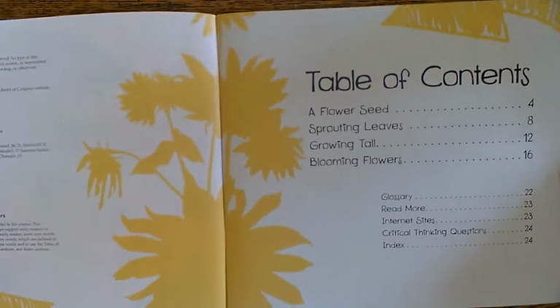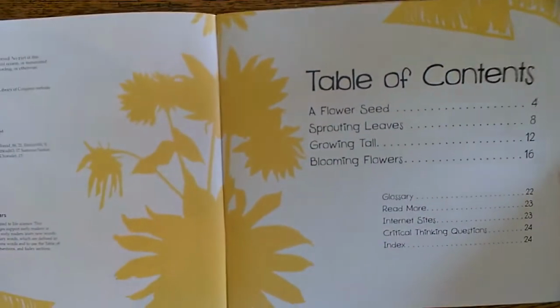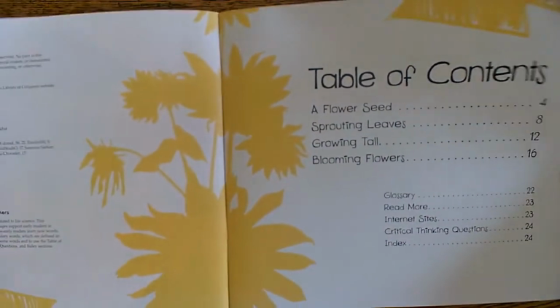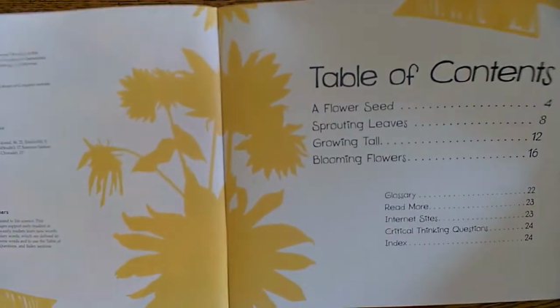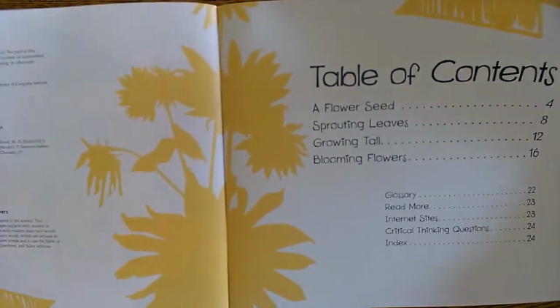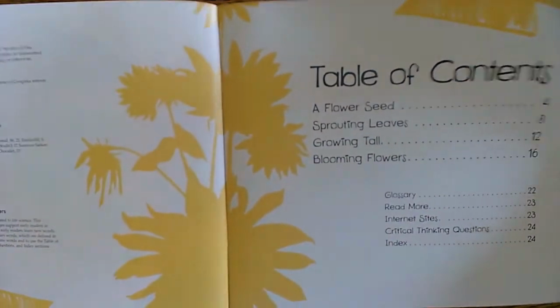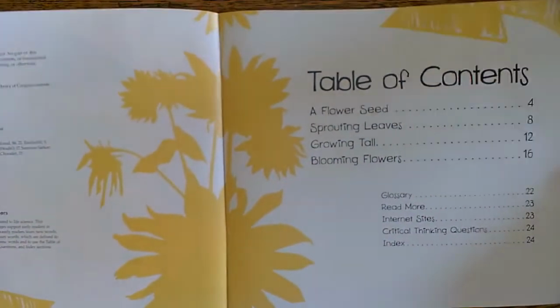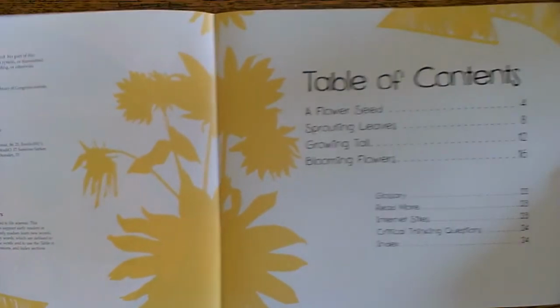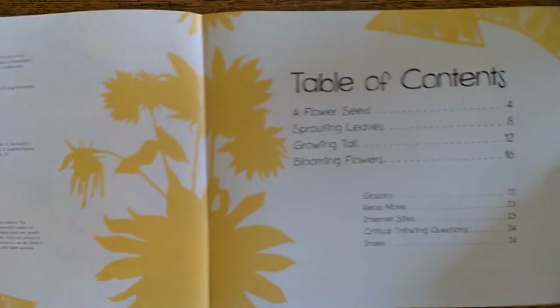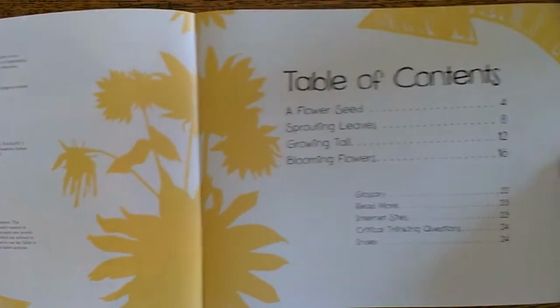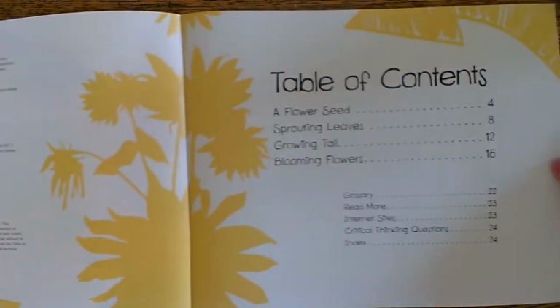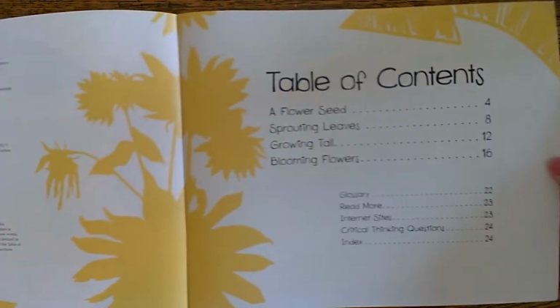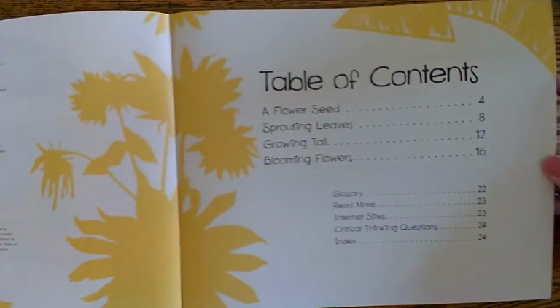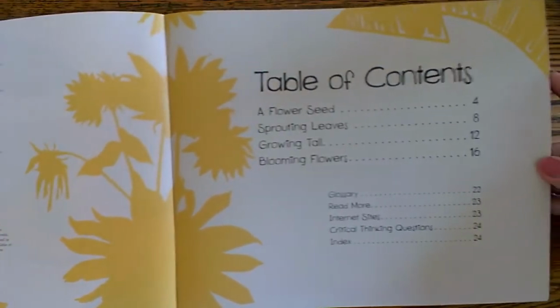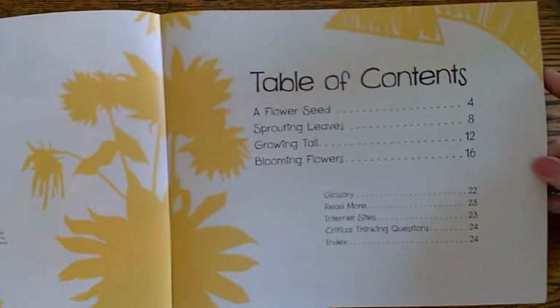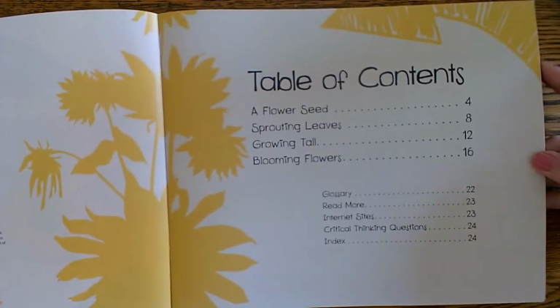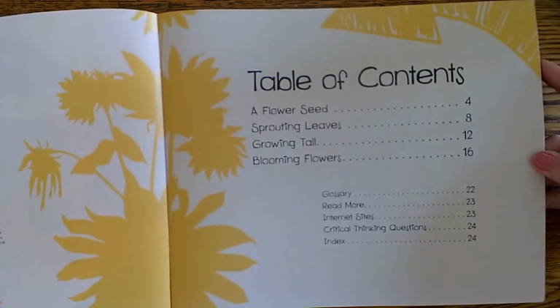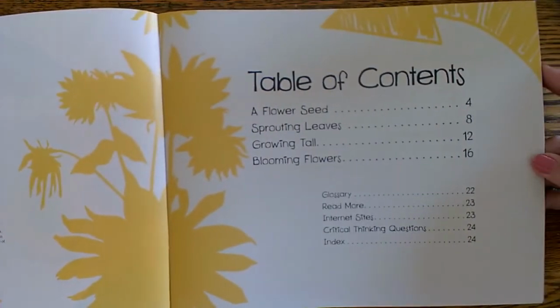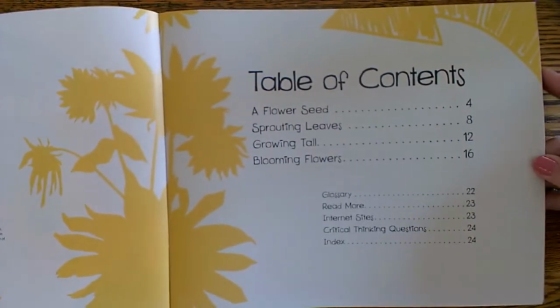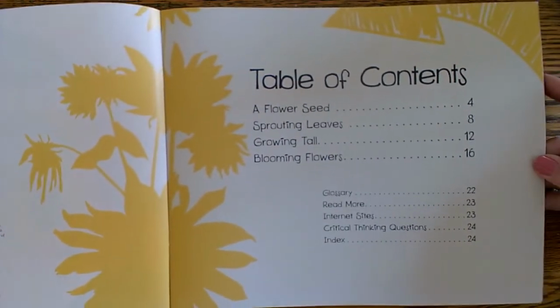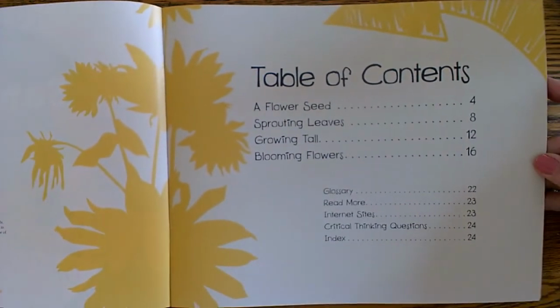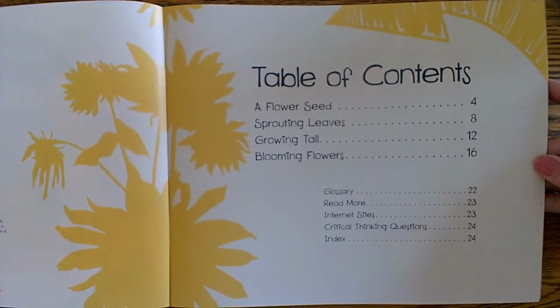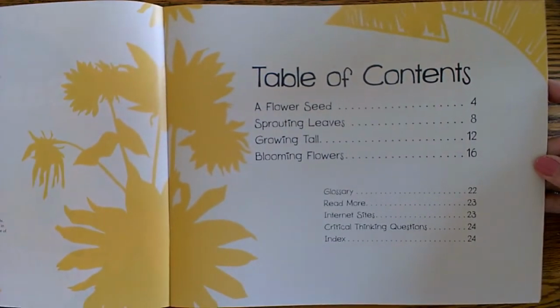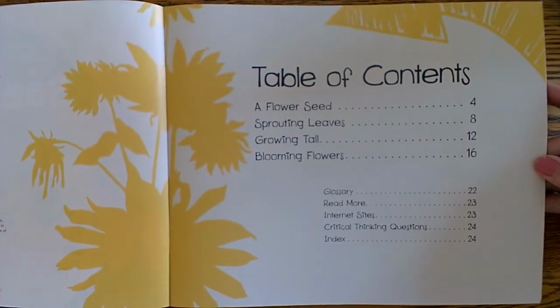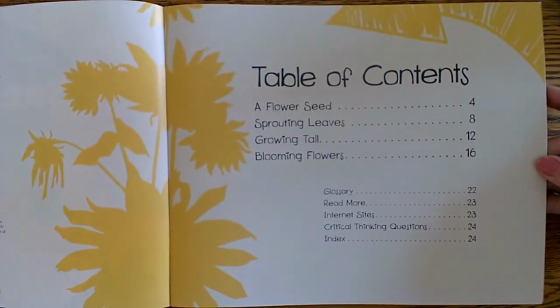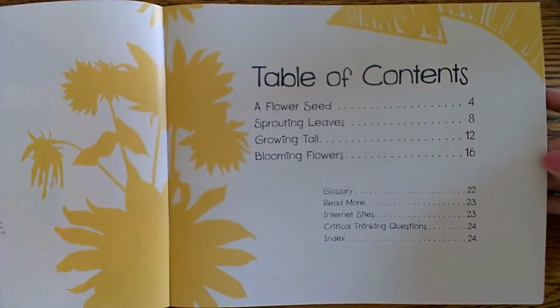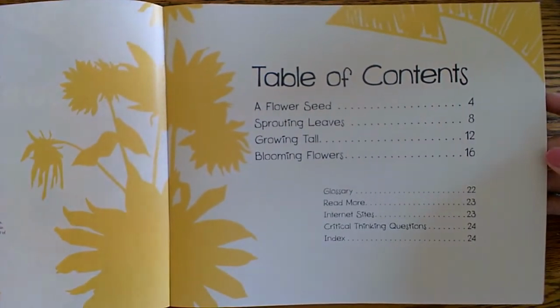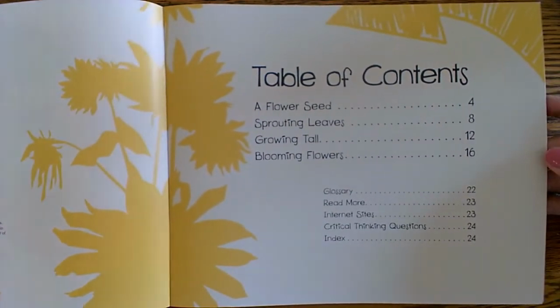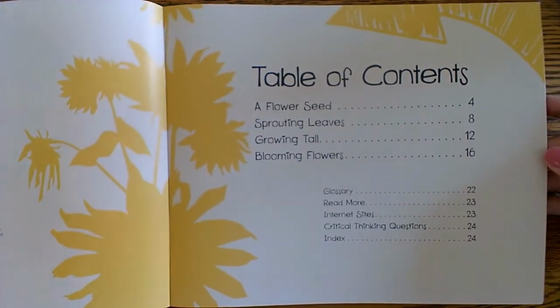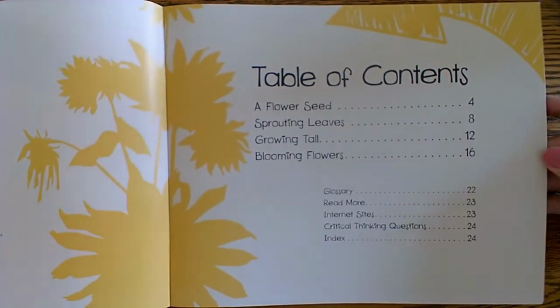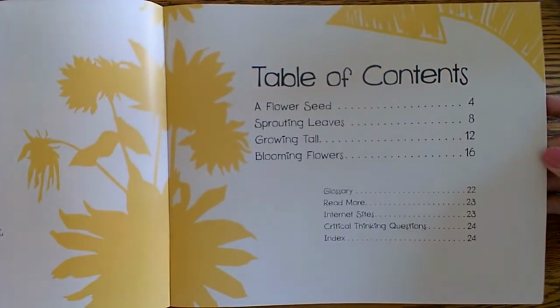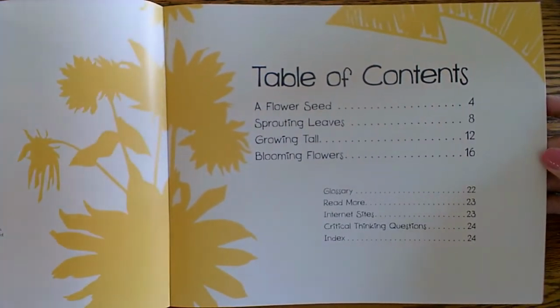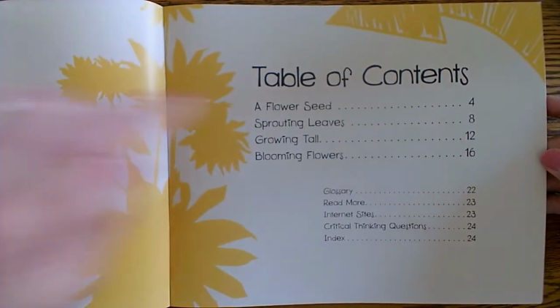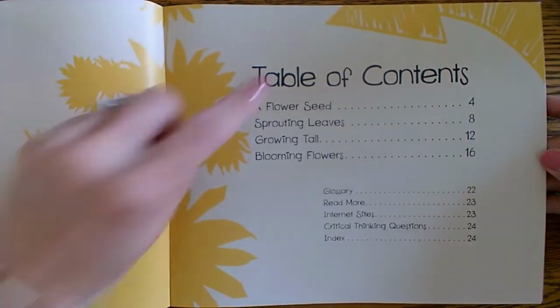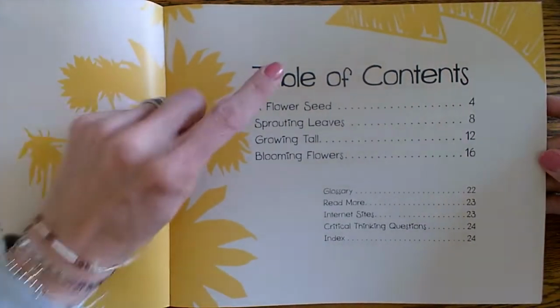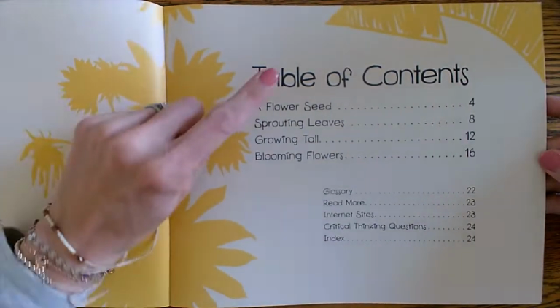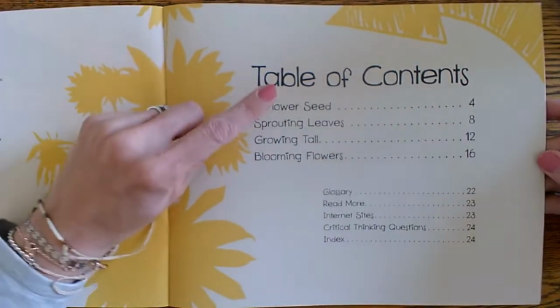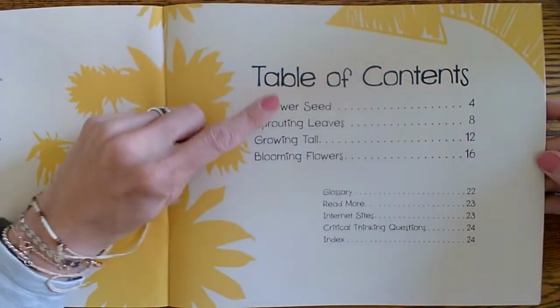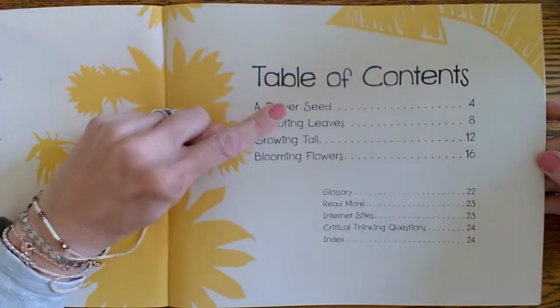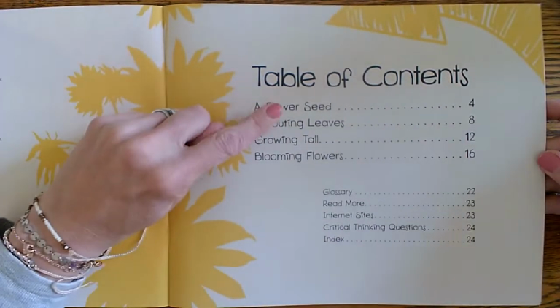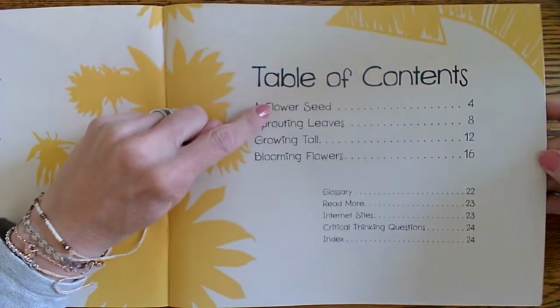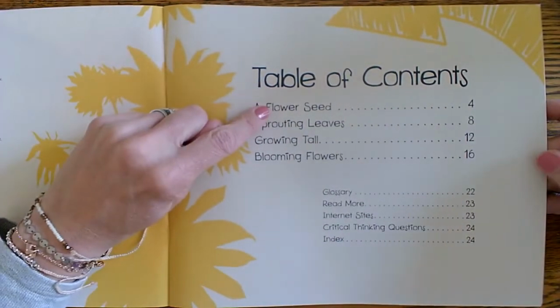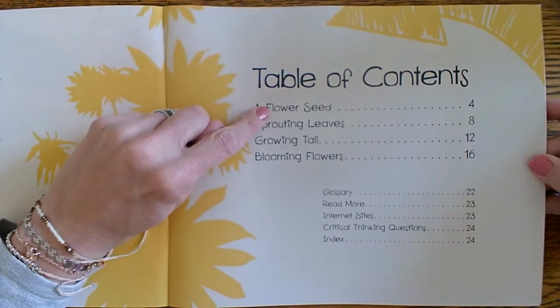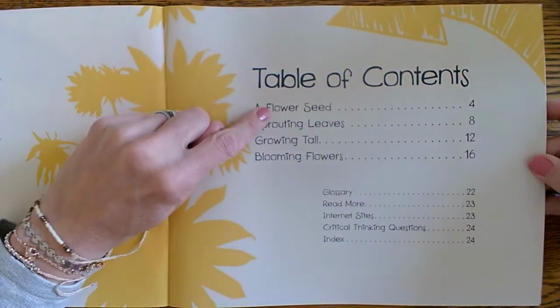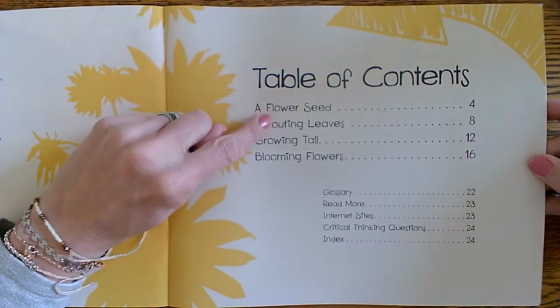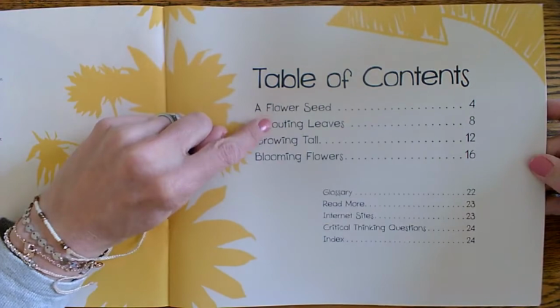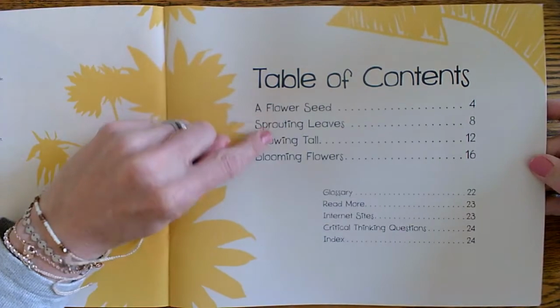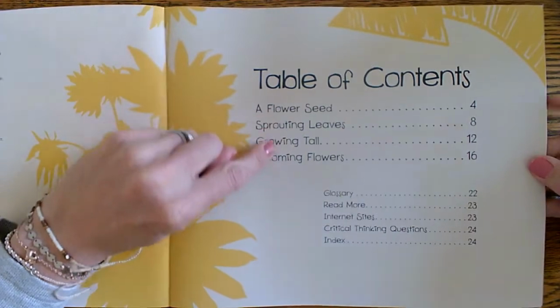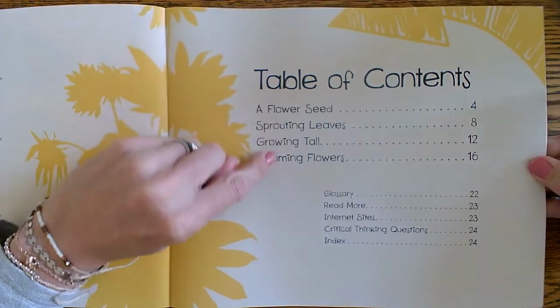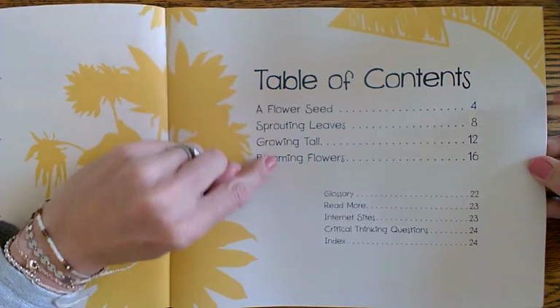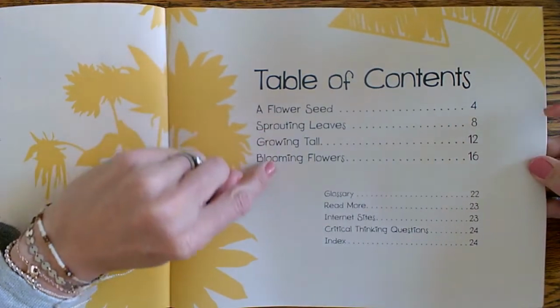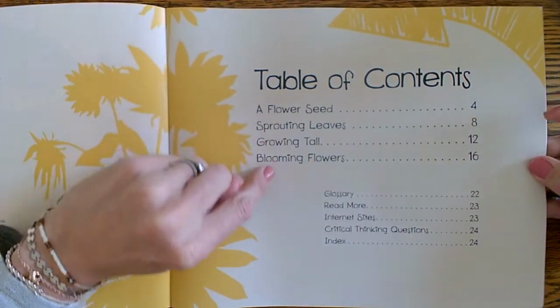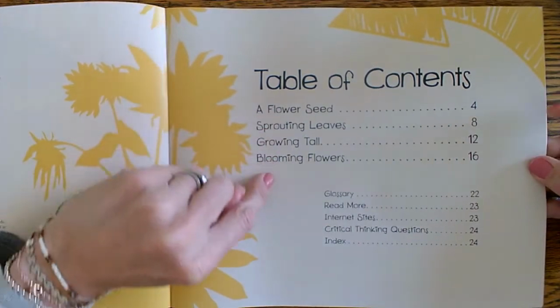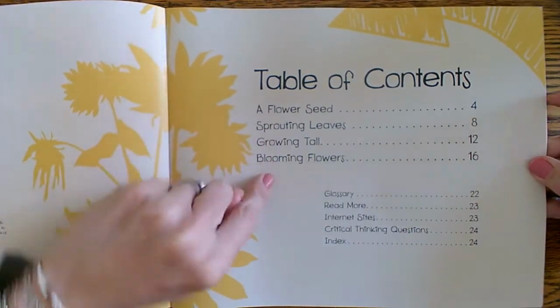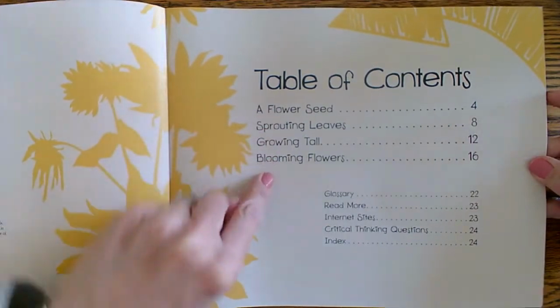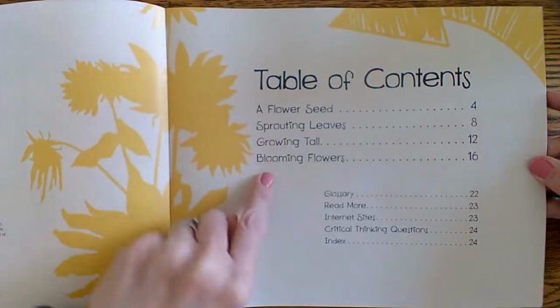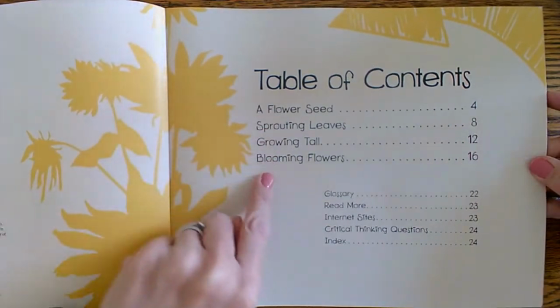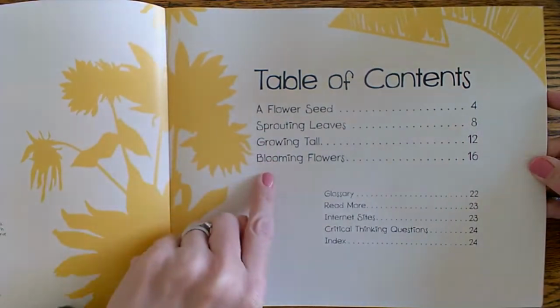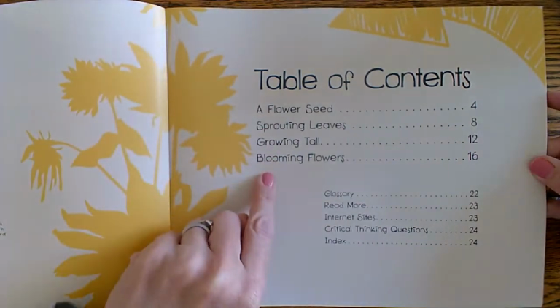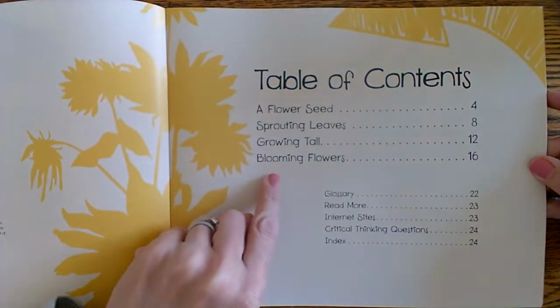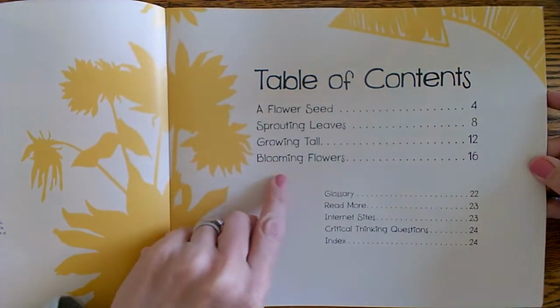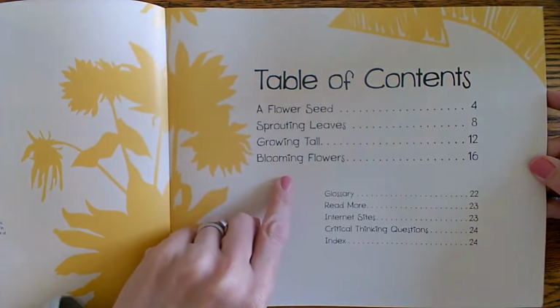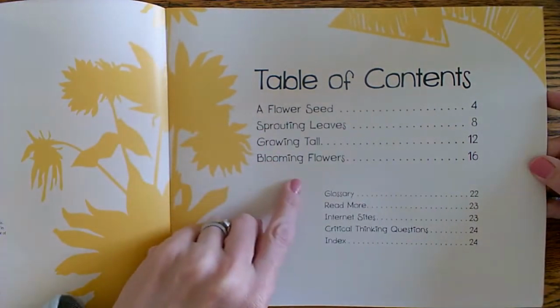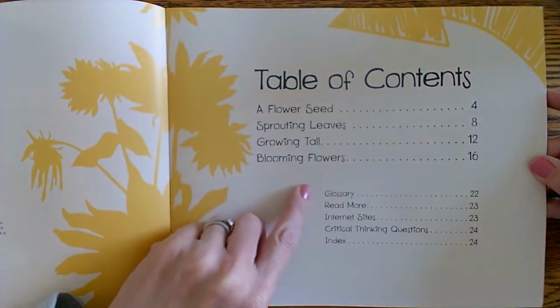Here's that table of contents we're always talking about. These are all the different things that you're going to learn about in the book.